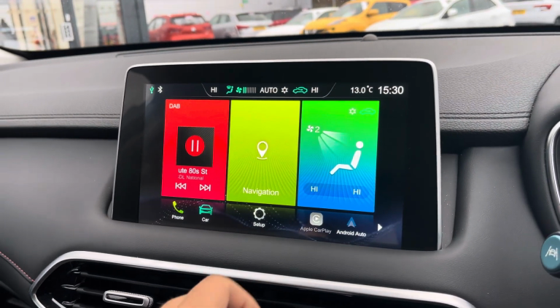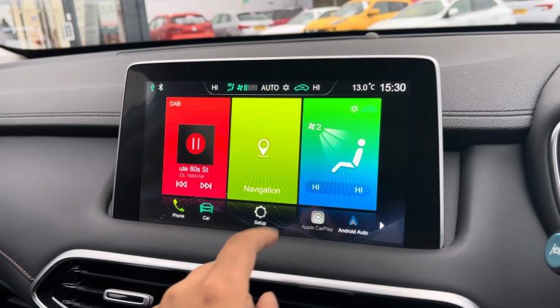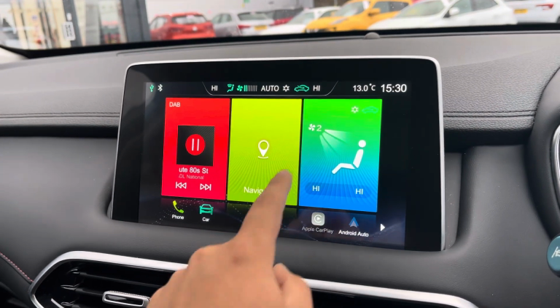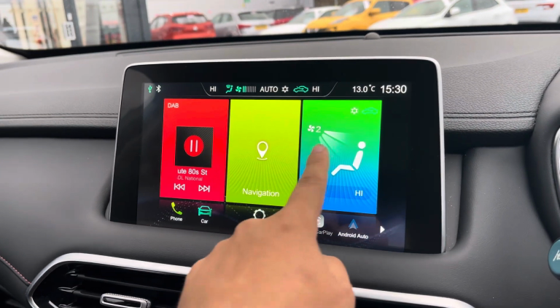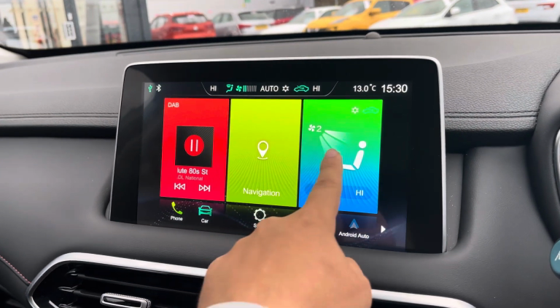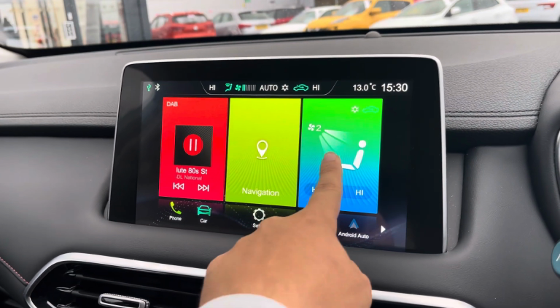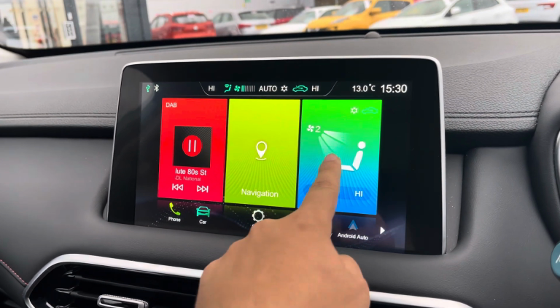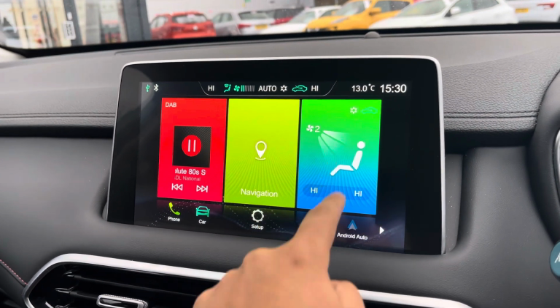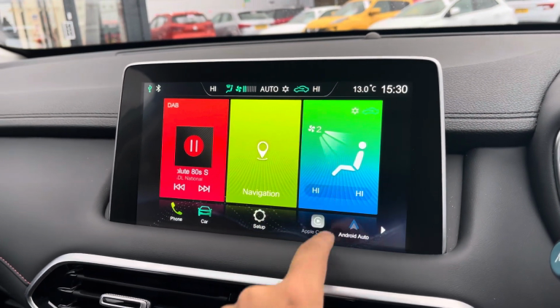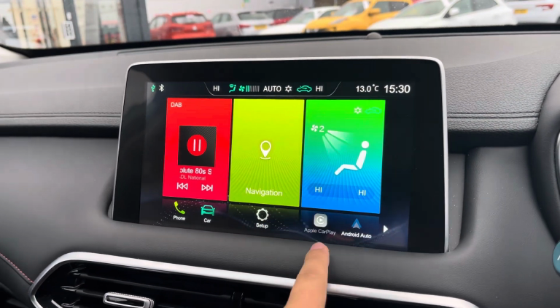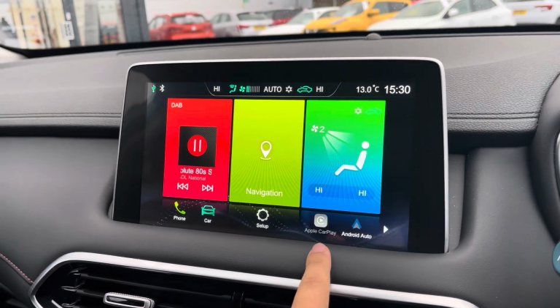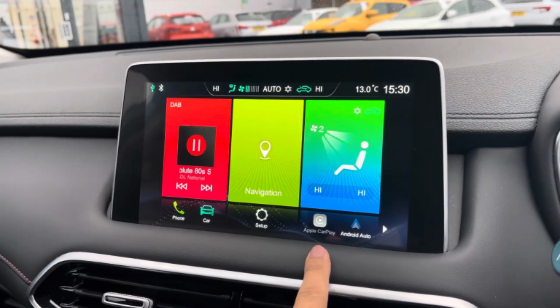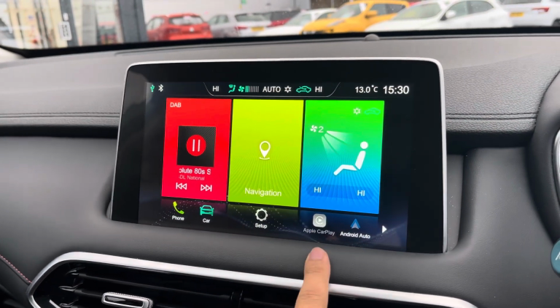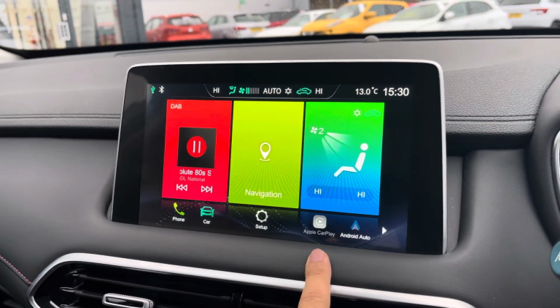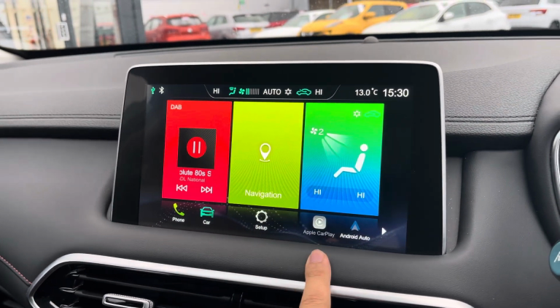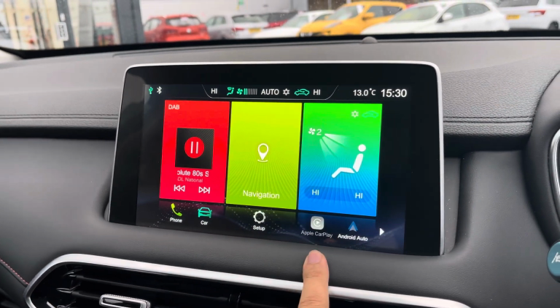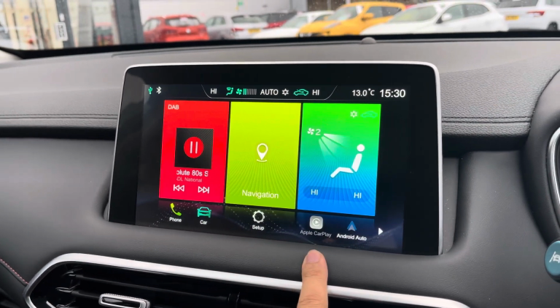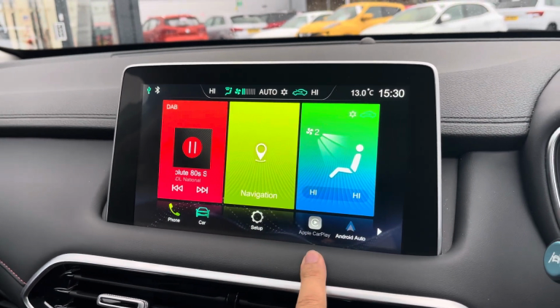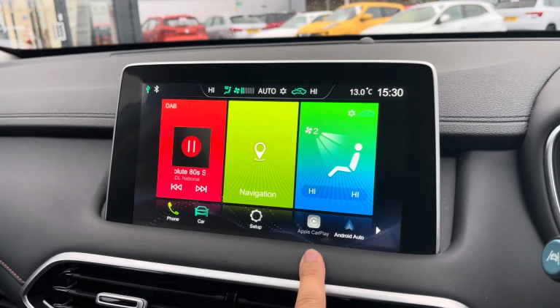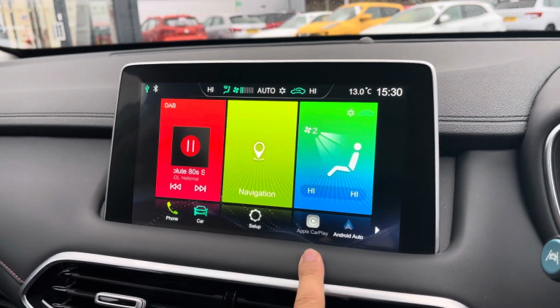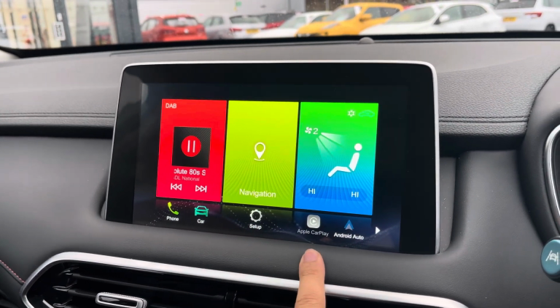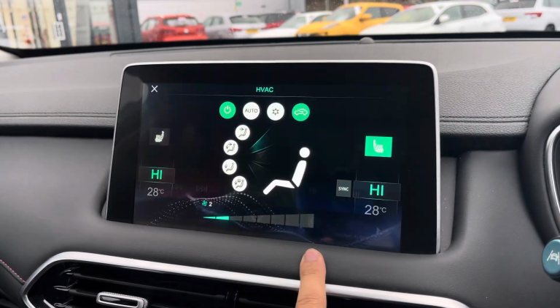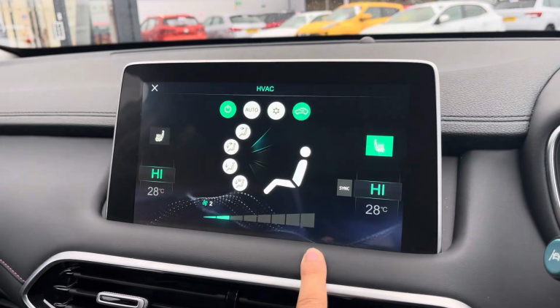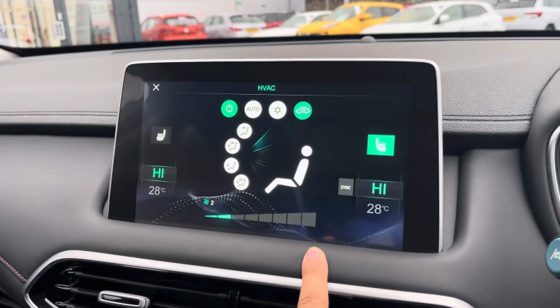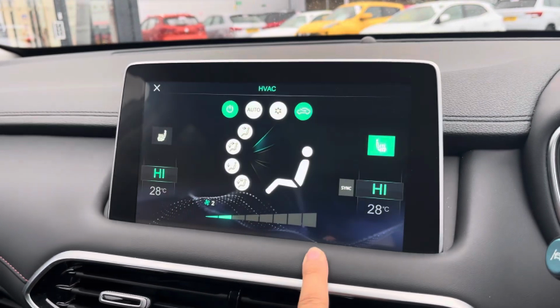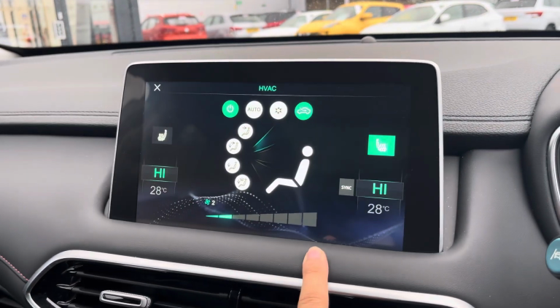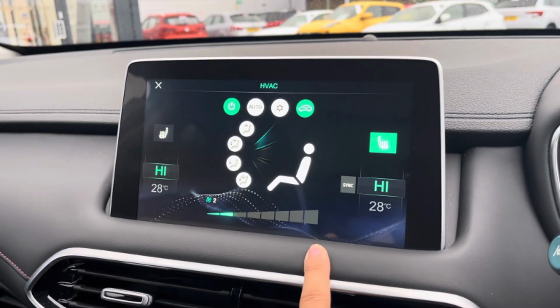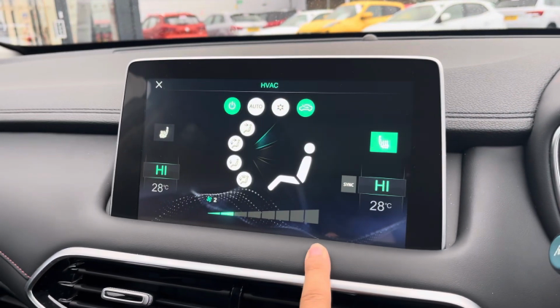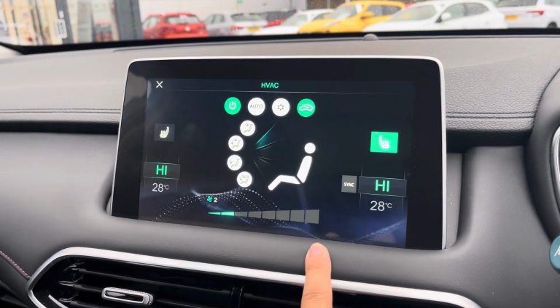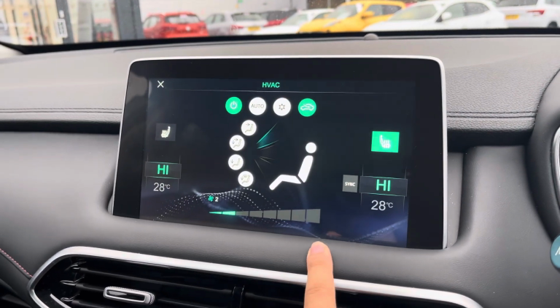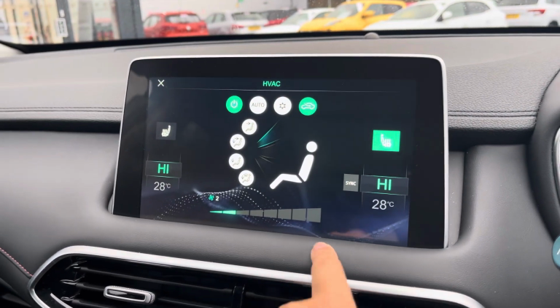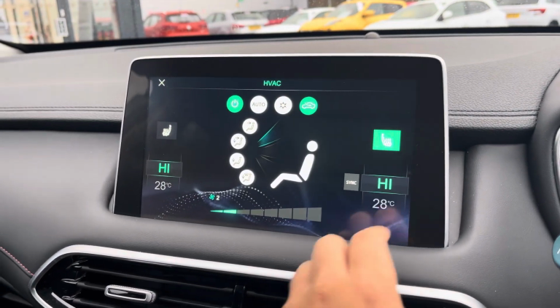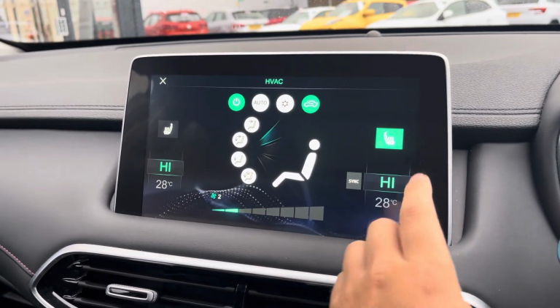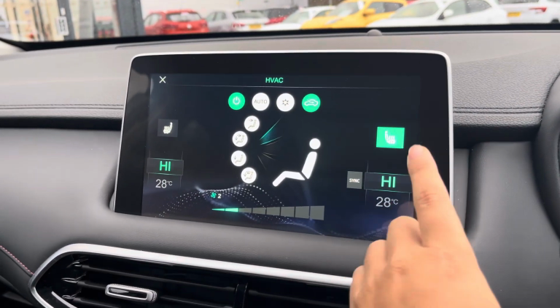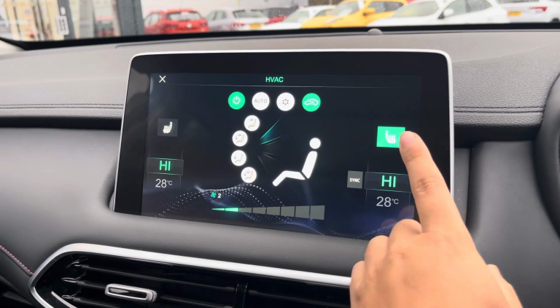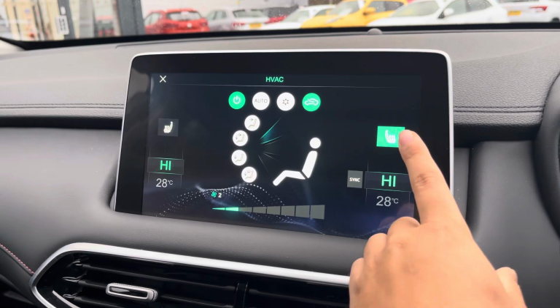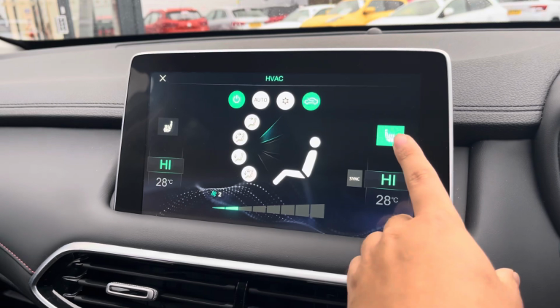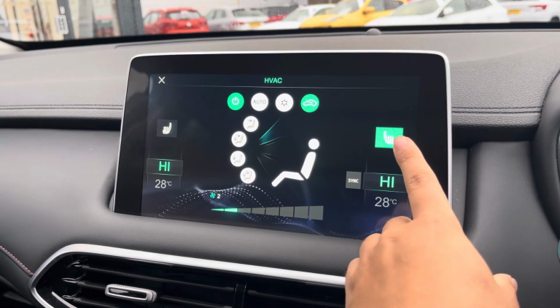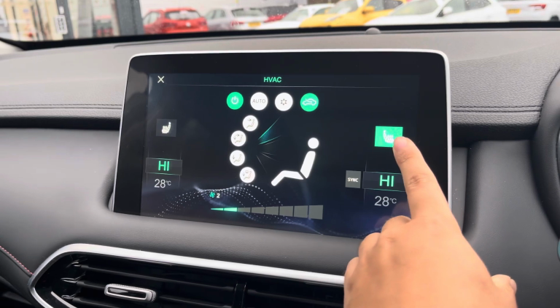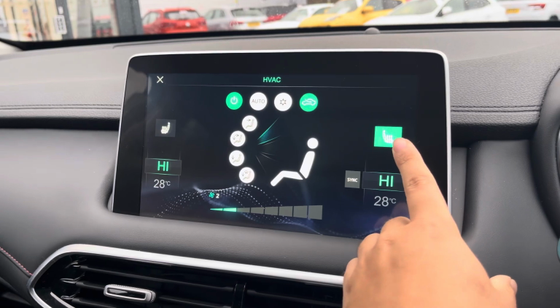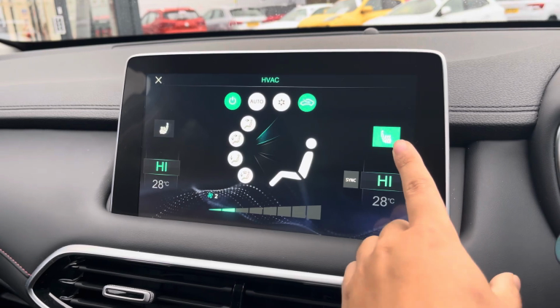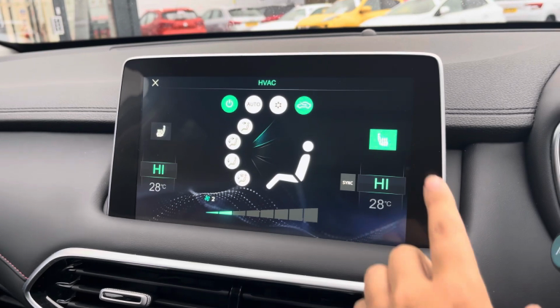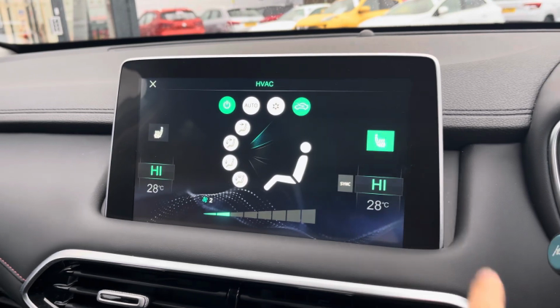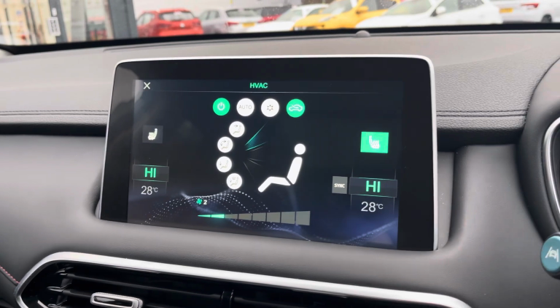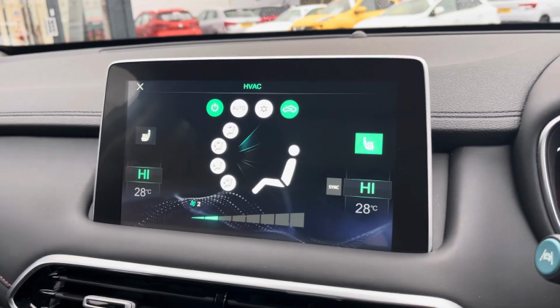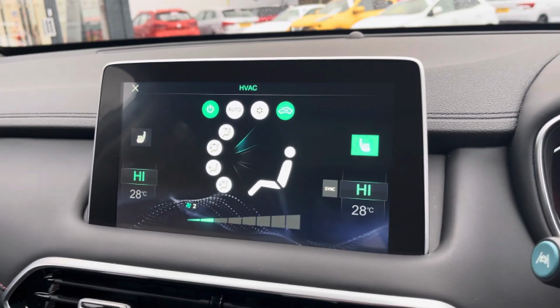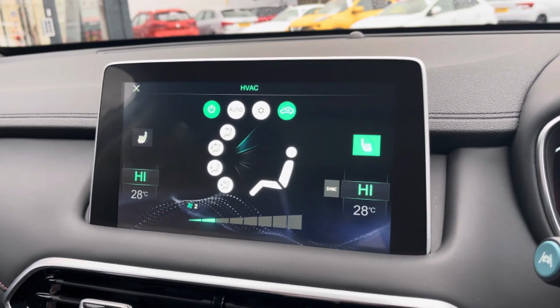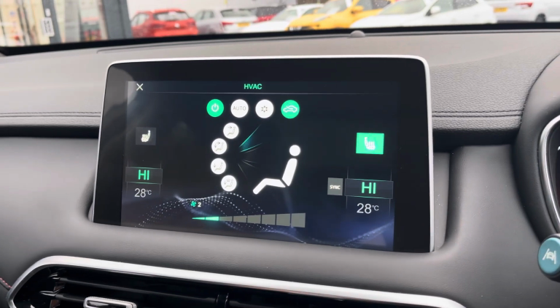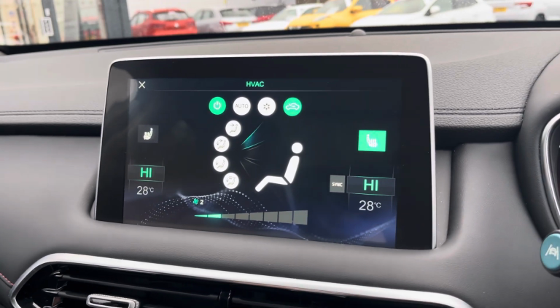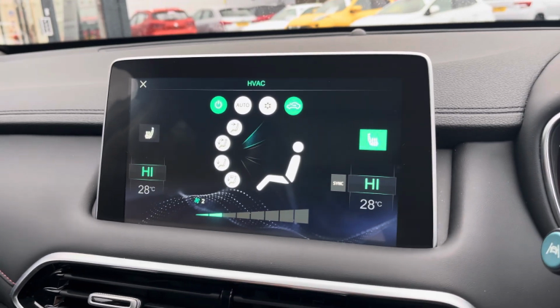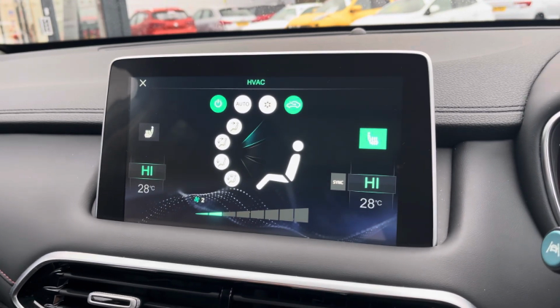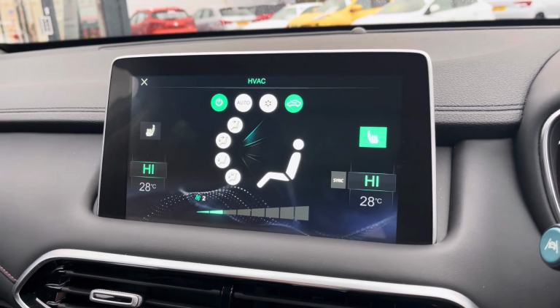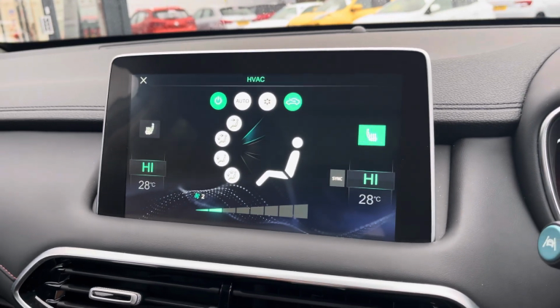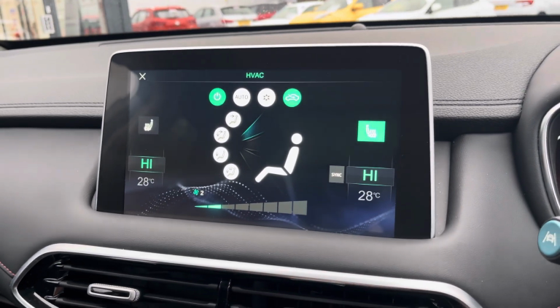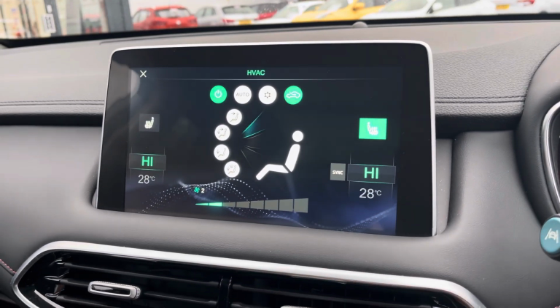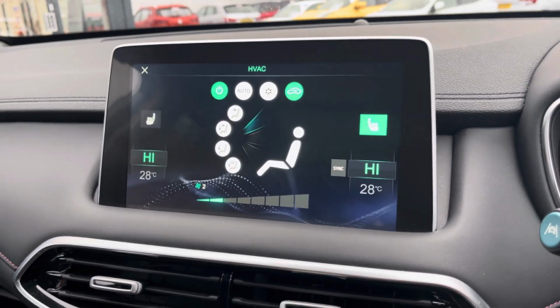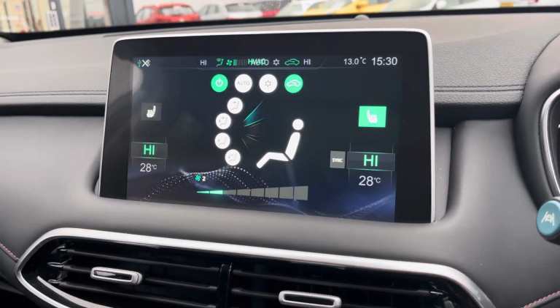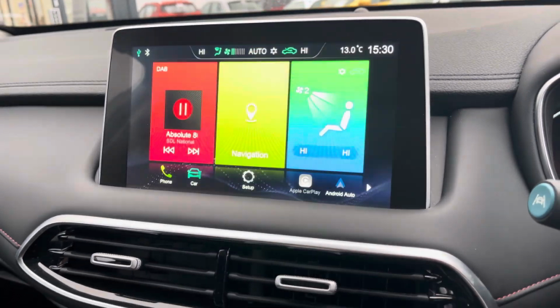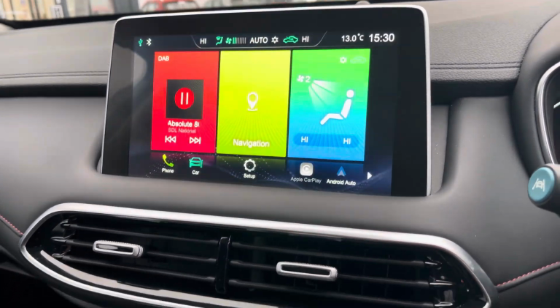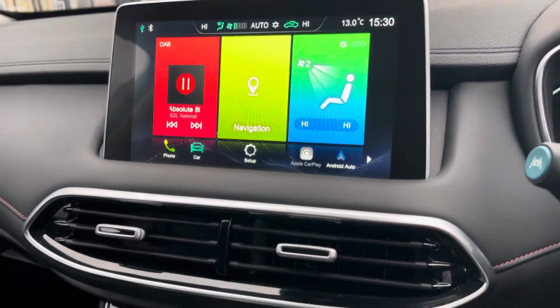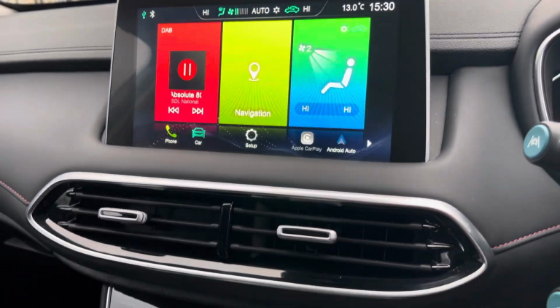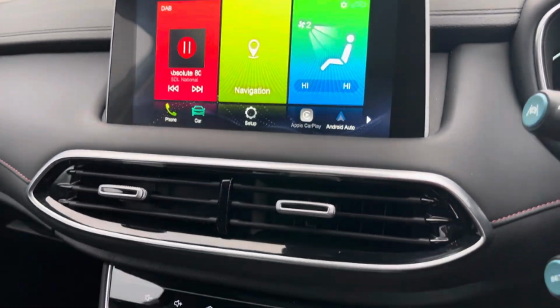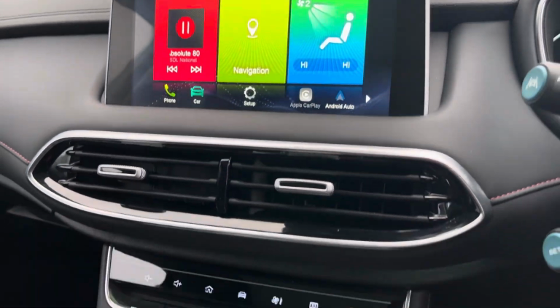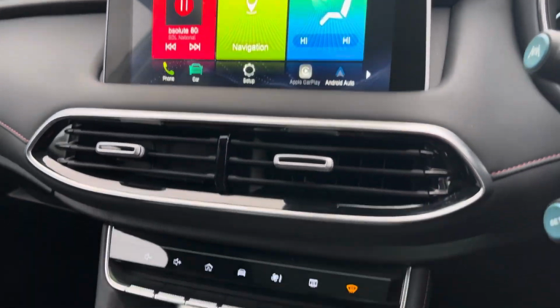Climate control is all managed from the touchscreen itself — it is dual zone. This is also where you'll access the toggles for your heated front seats.